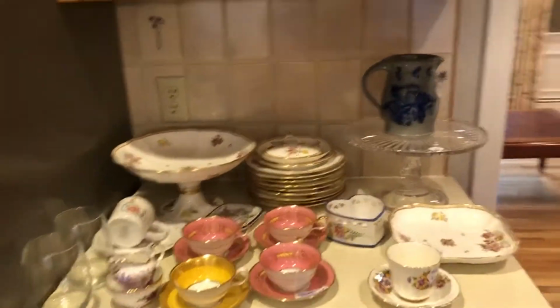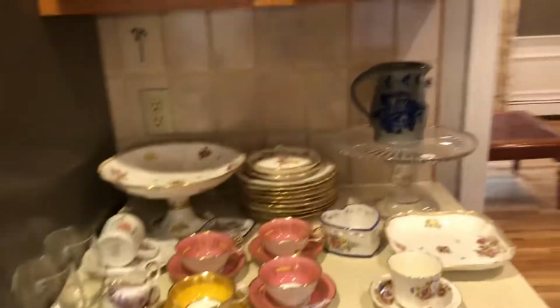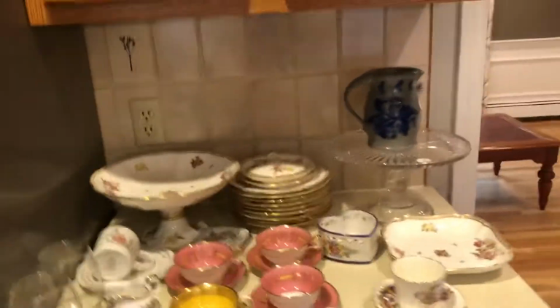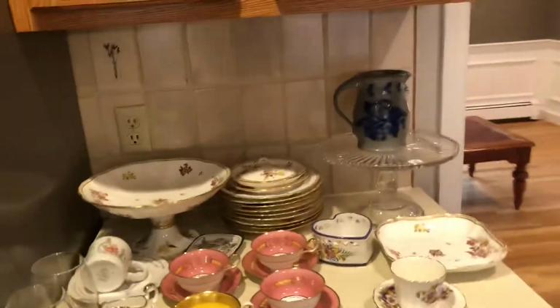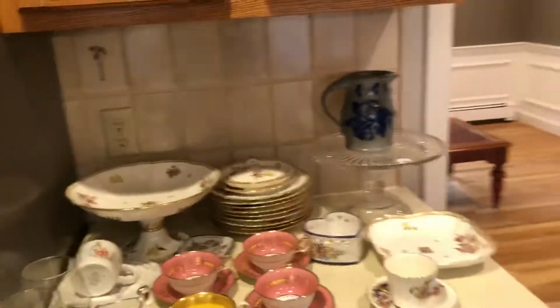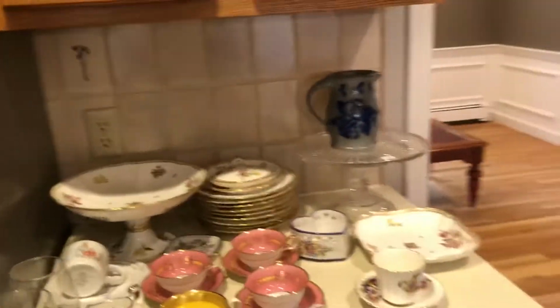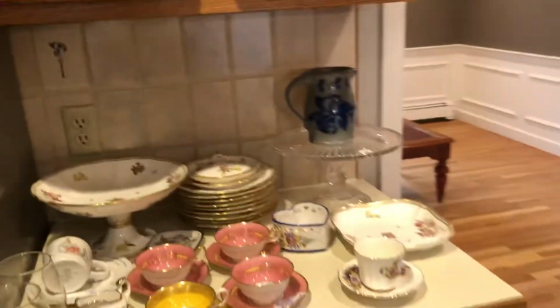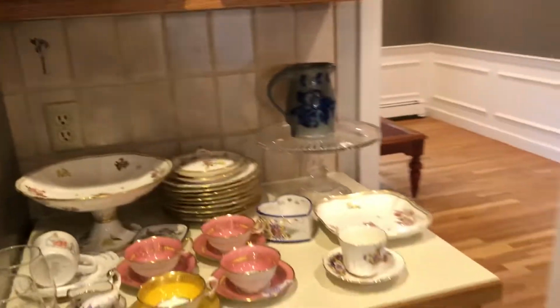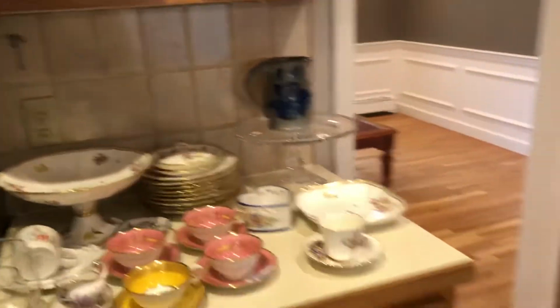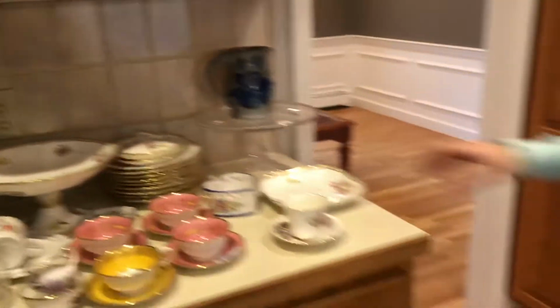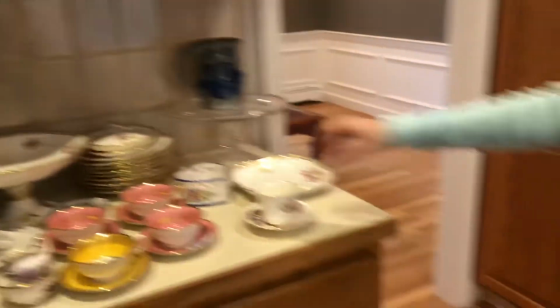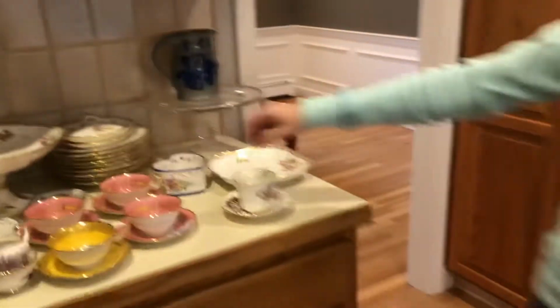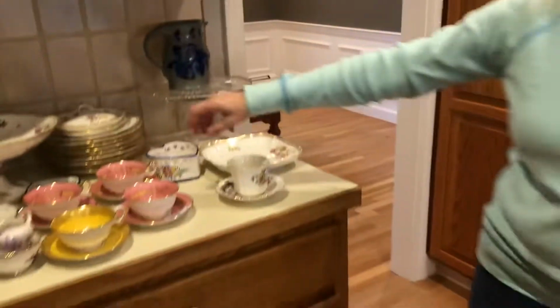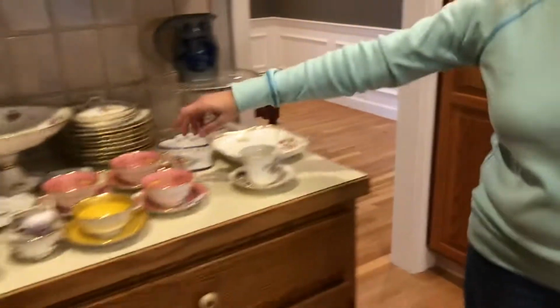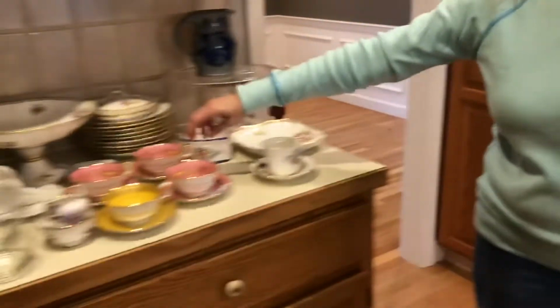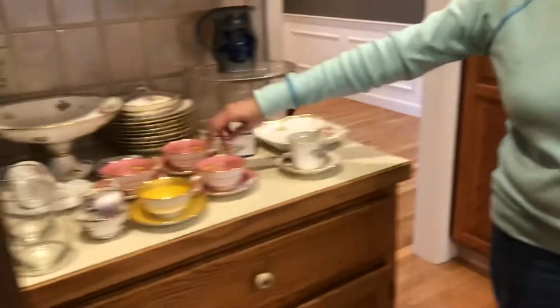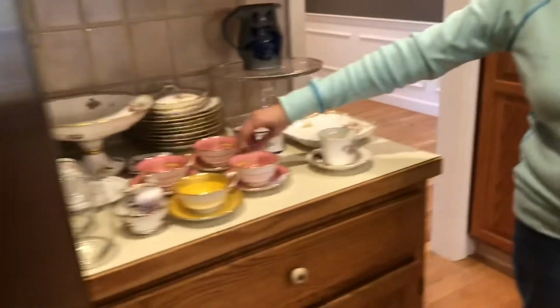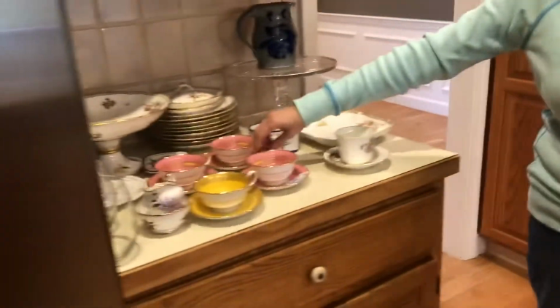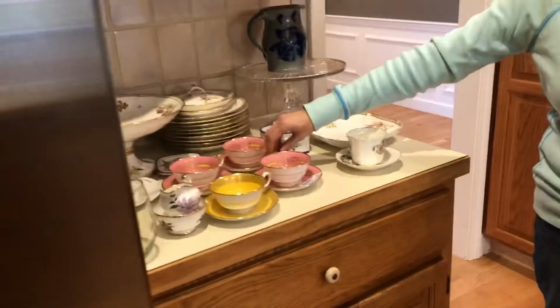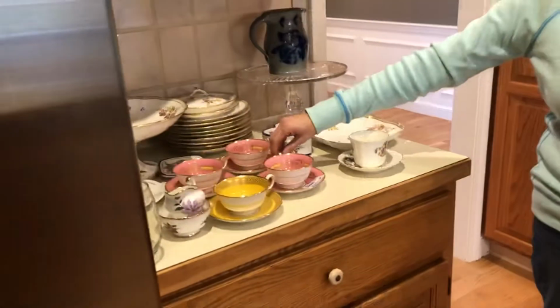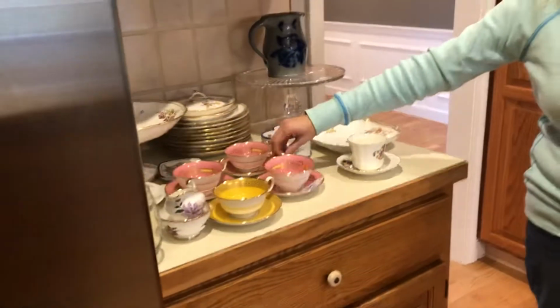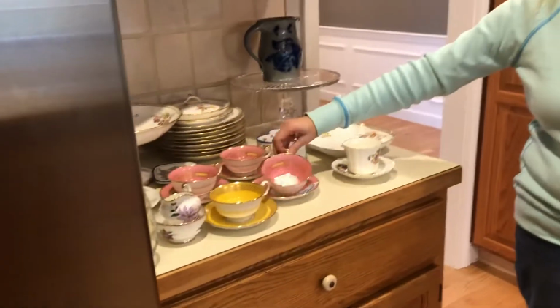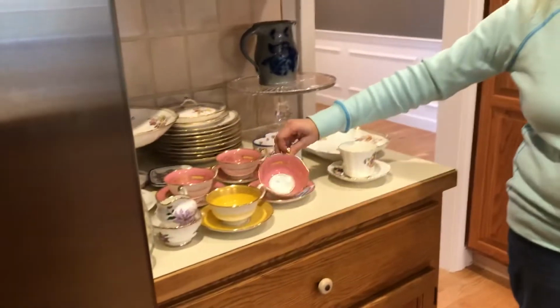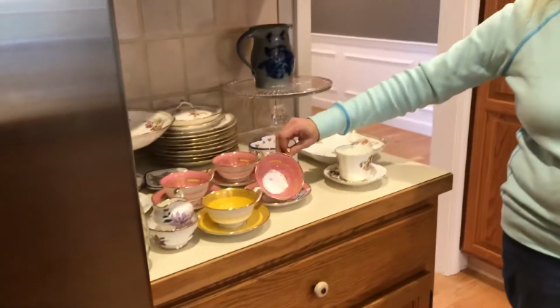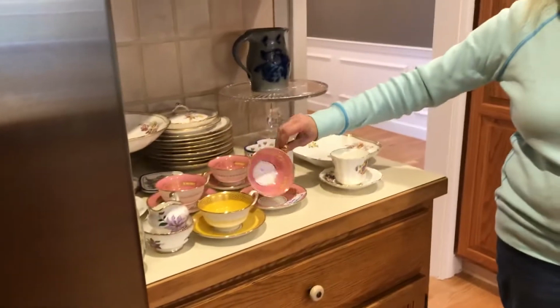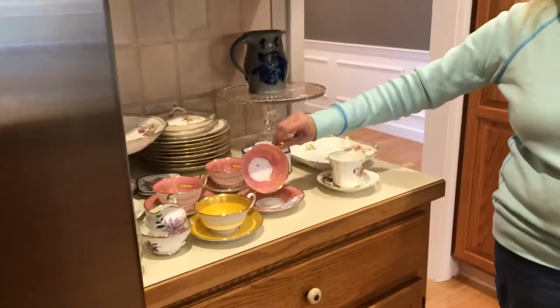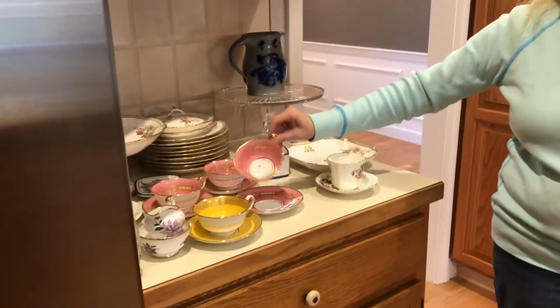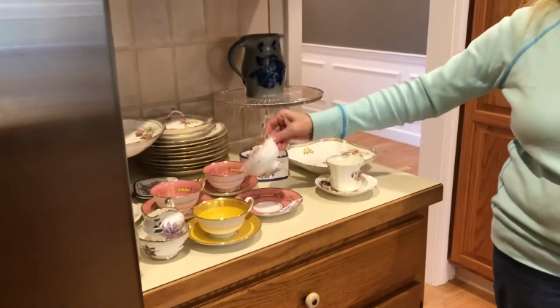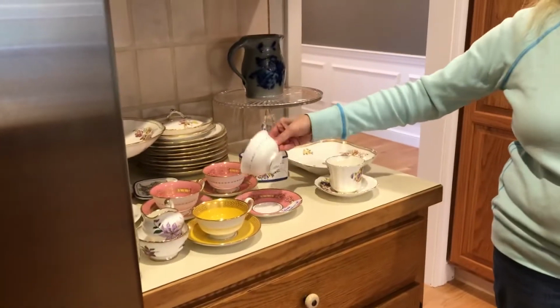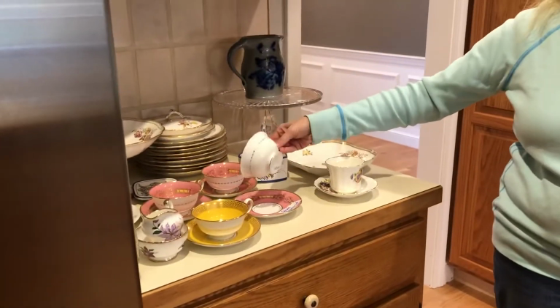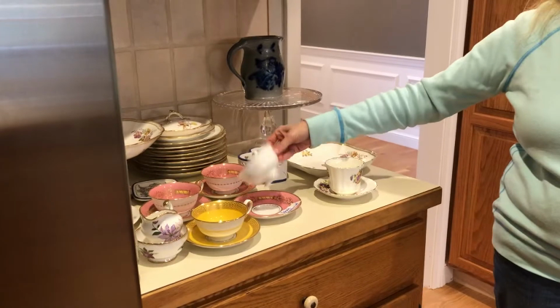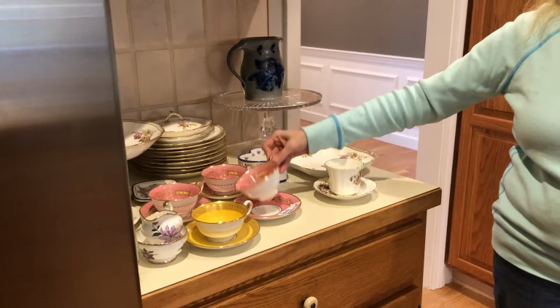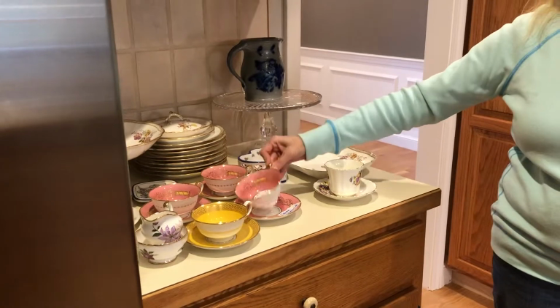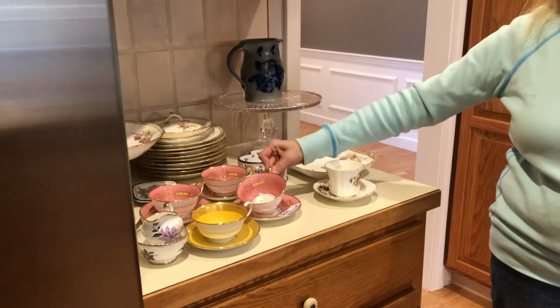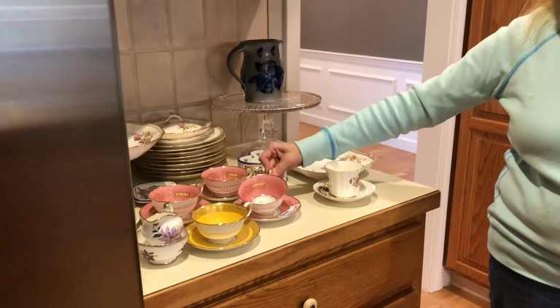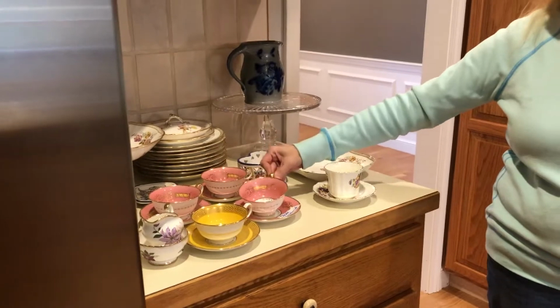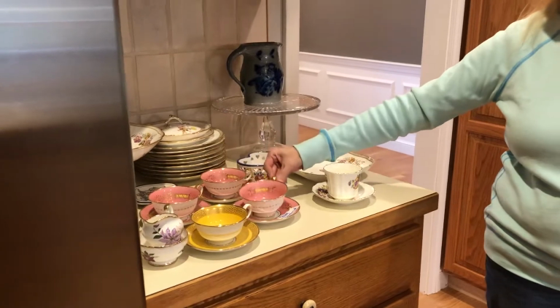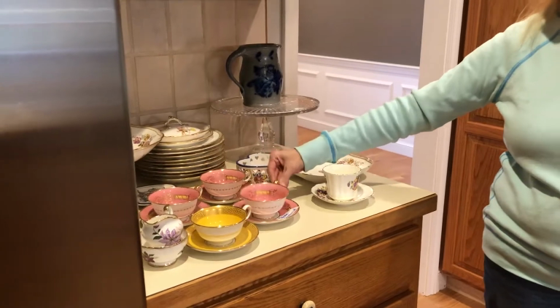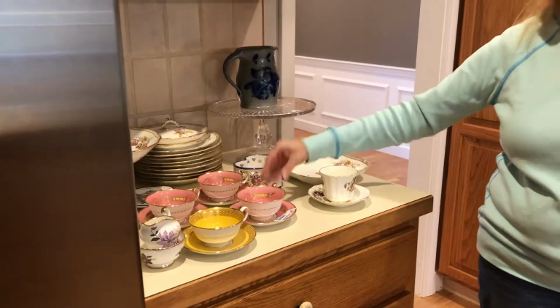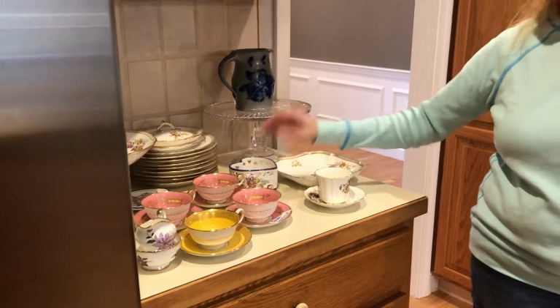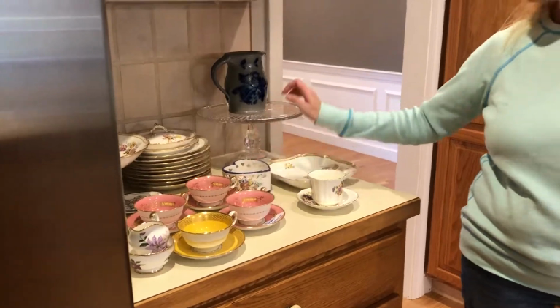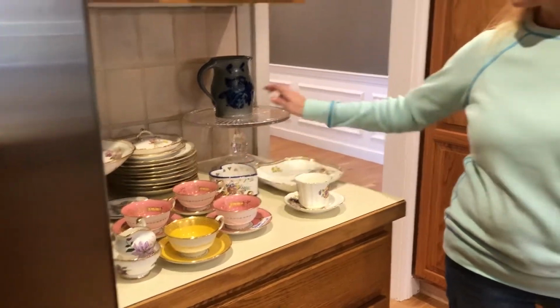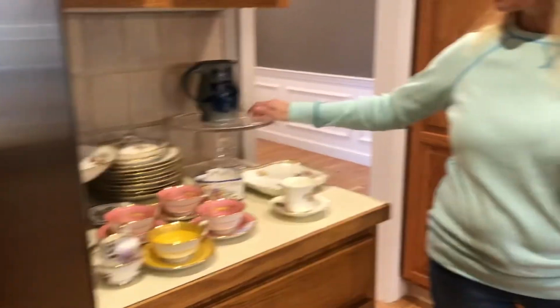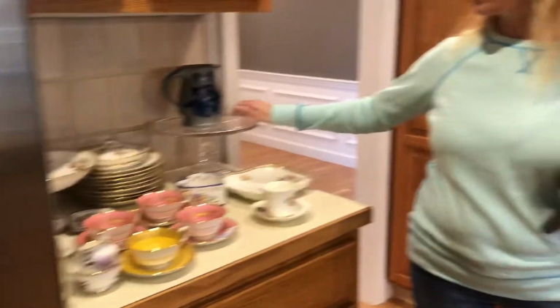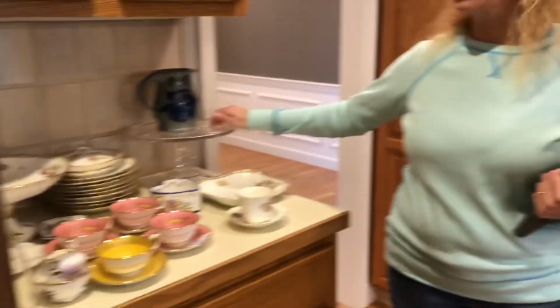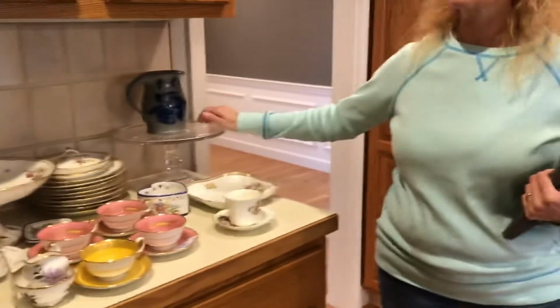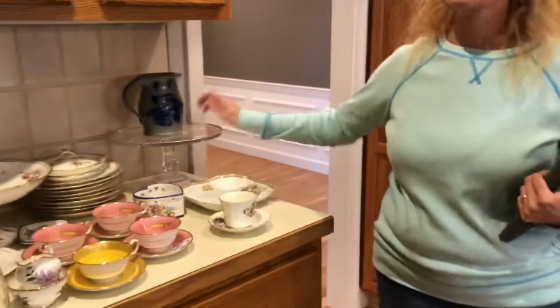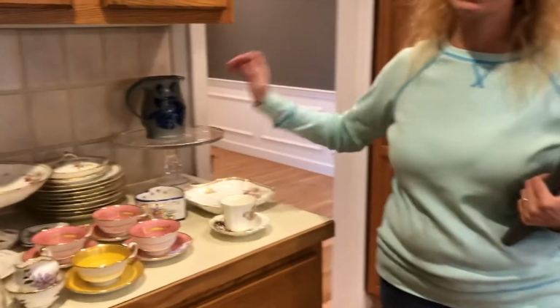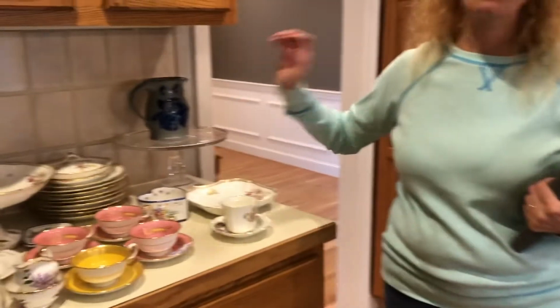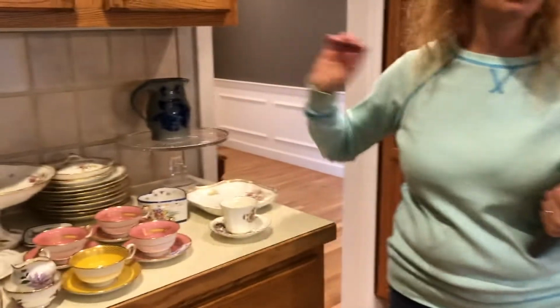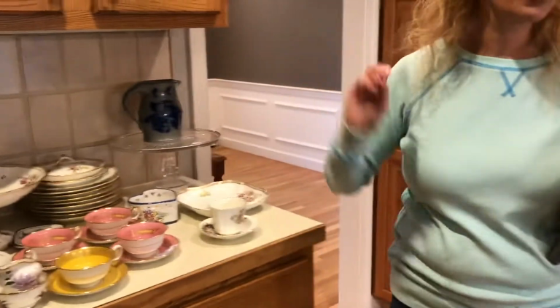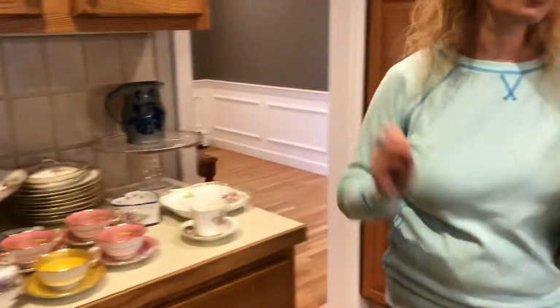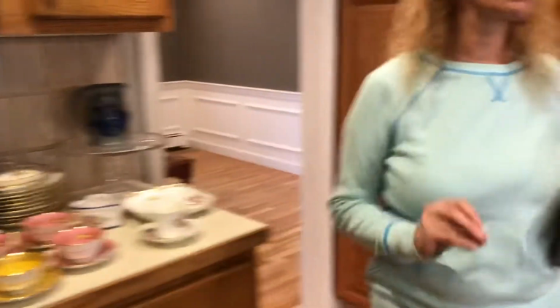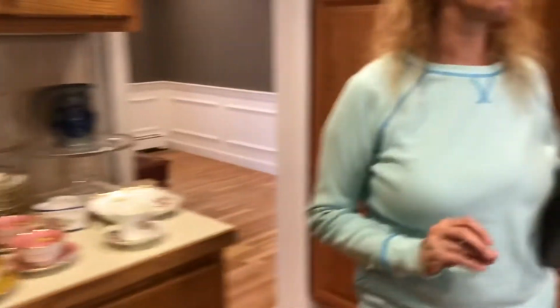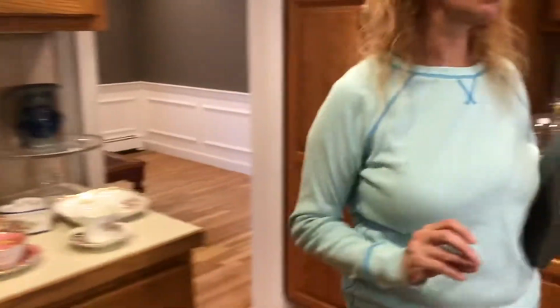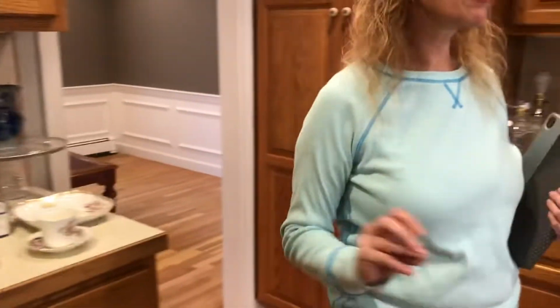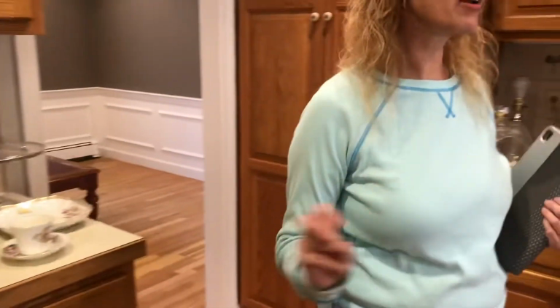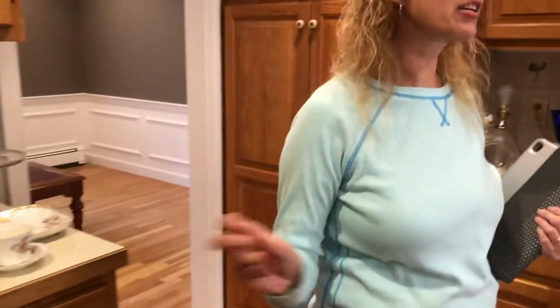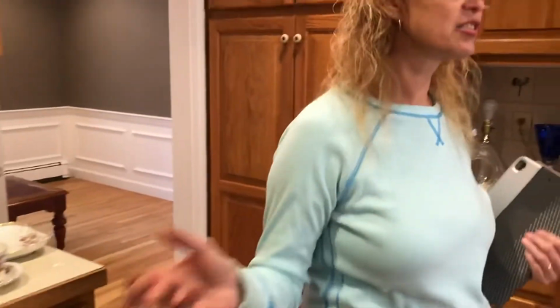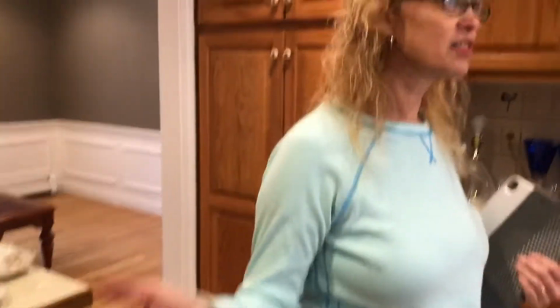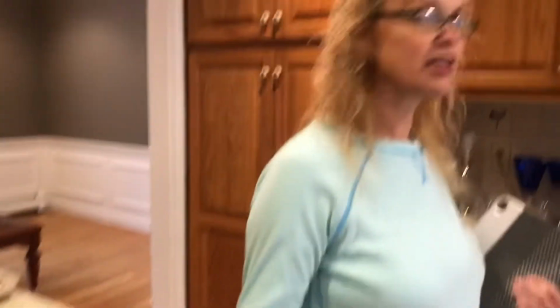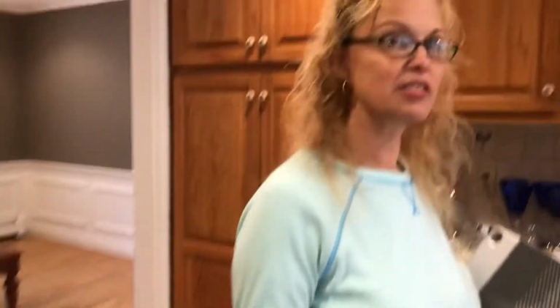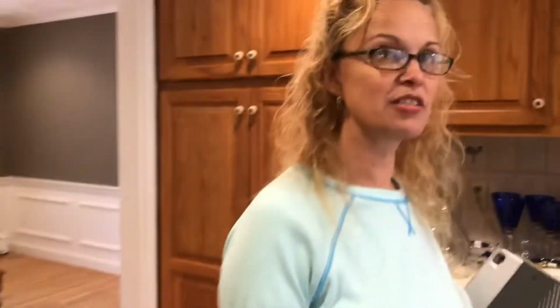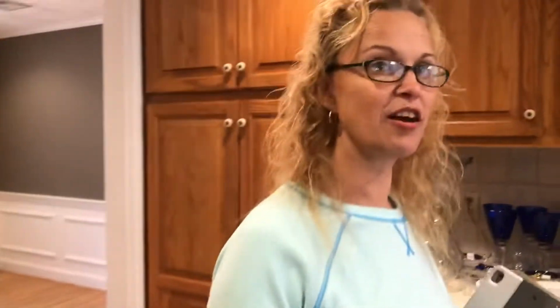Look at how pretty these teacups are — Spode, Copeland. Crystal cake plates. Really nice stuff.